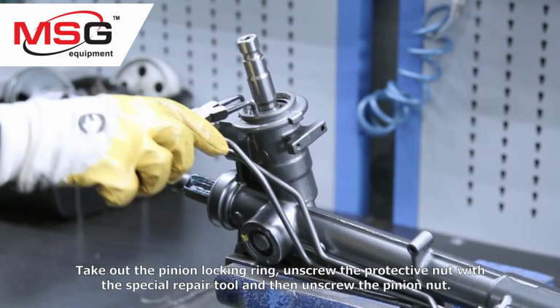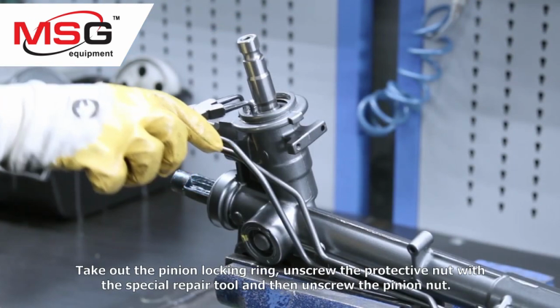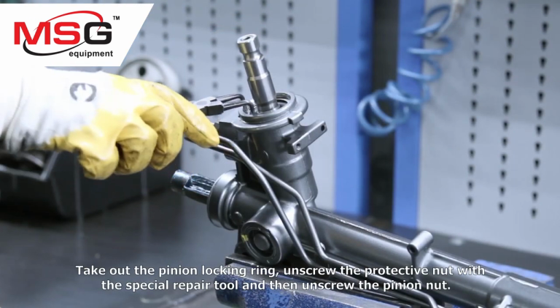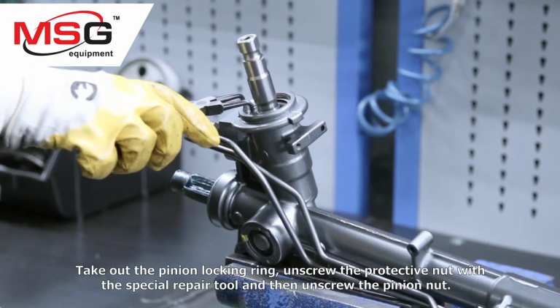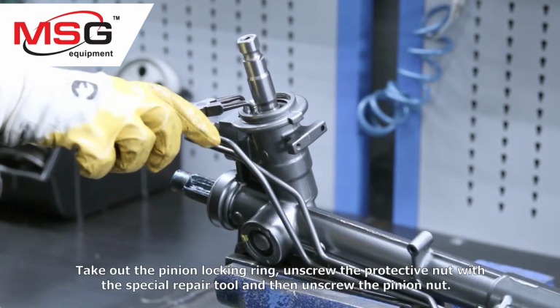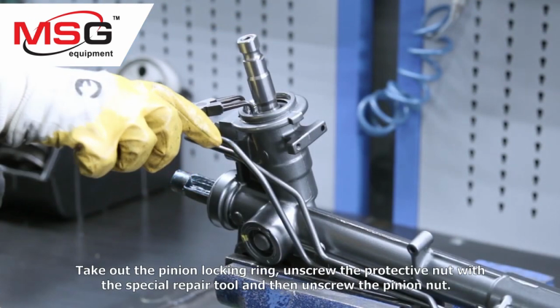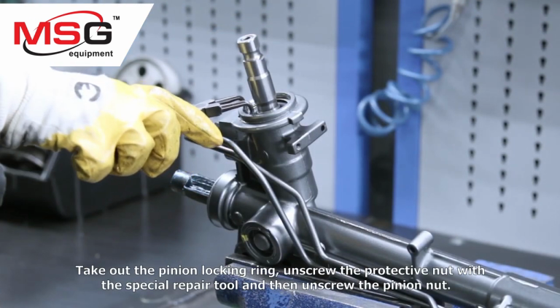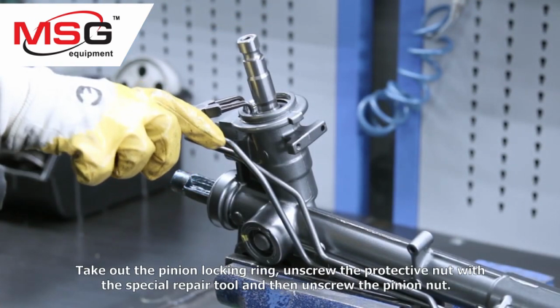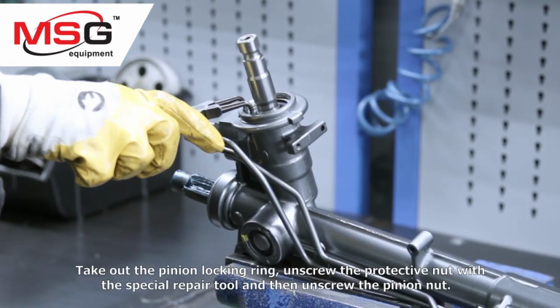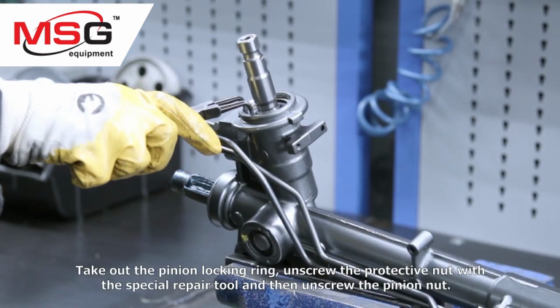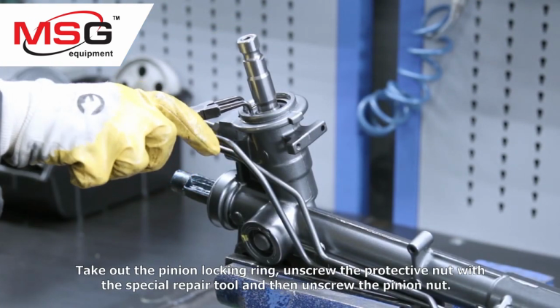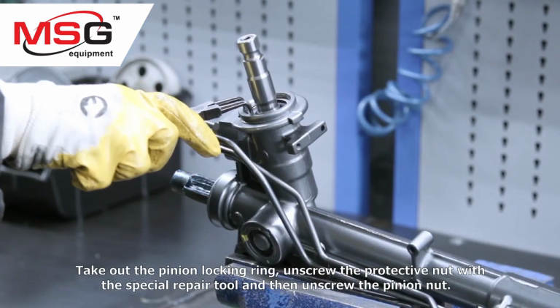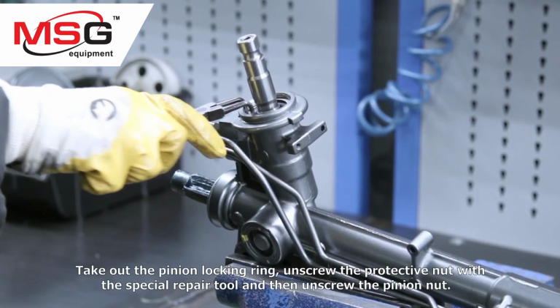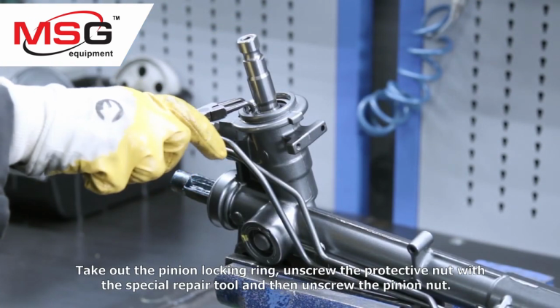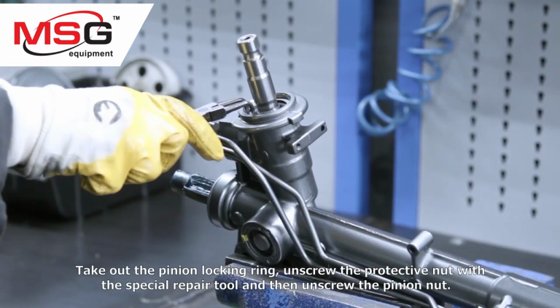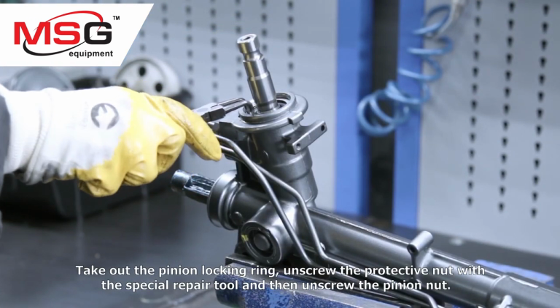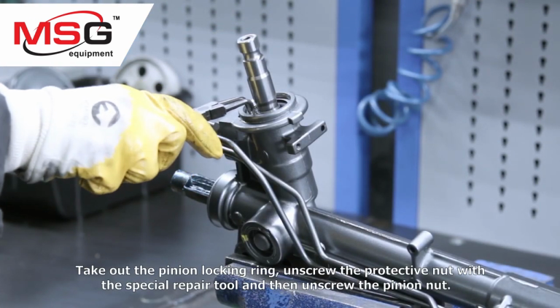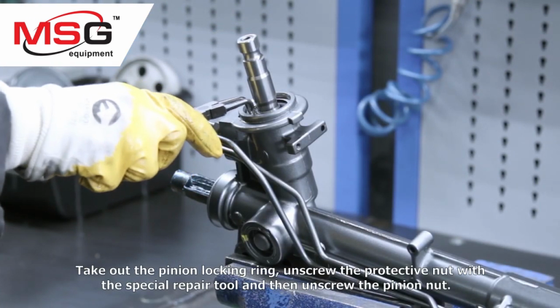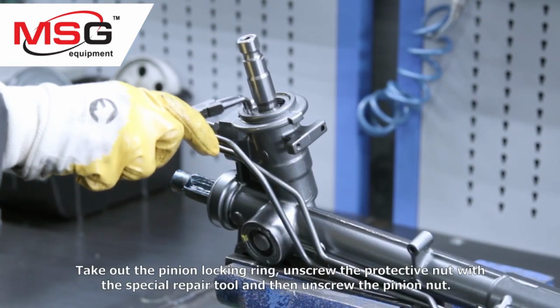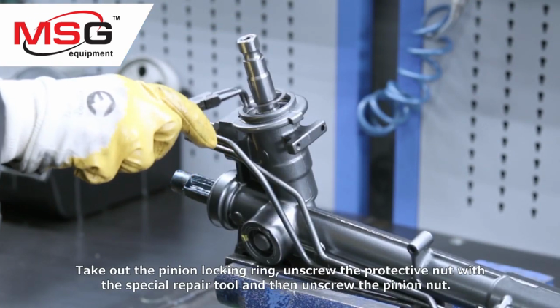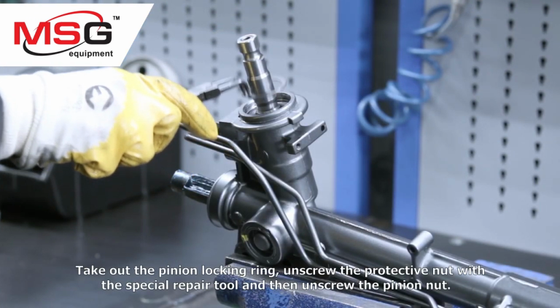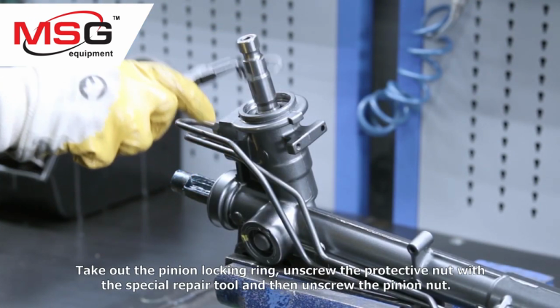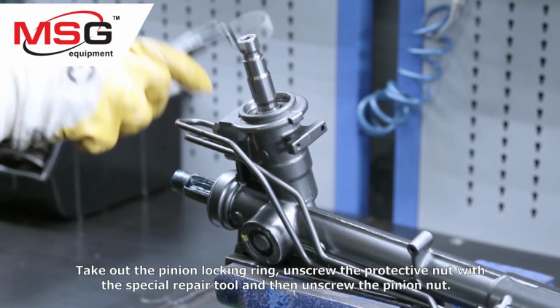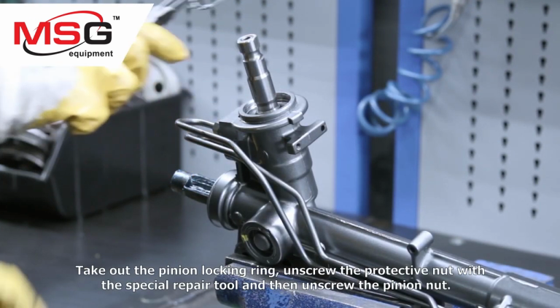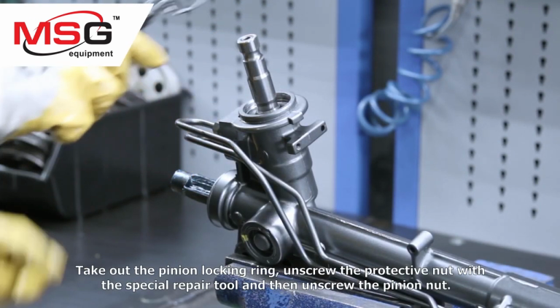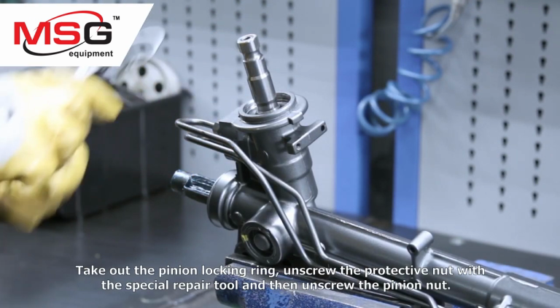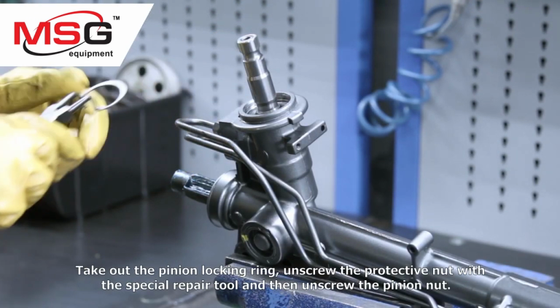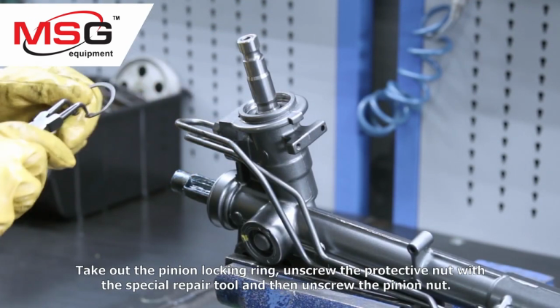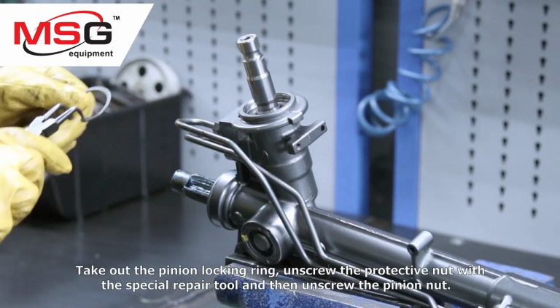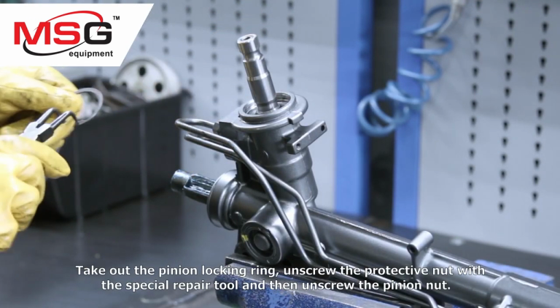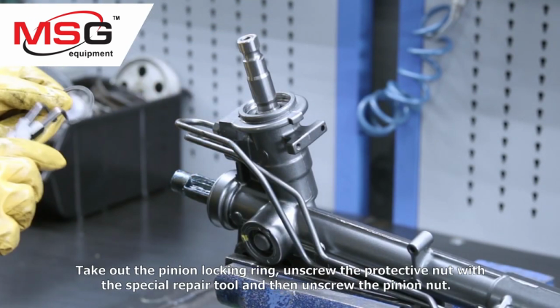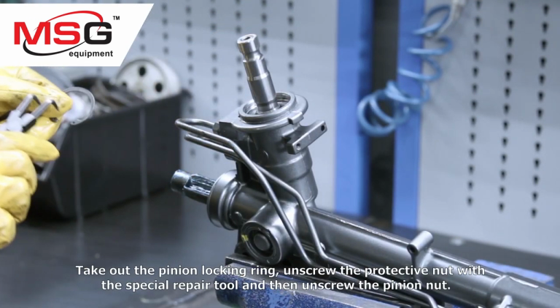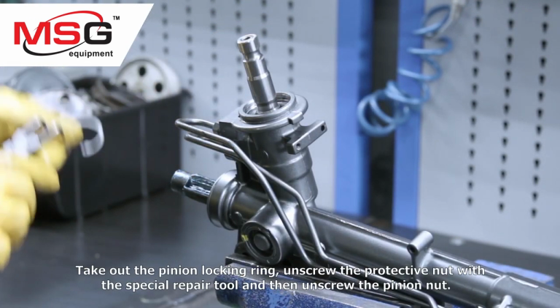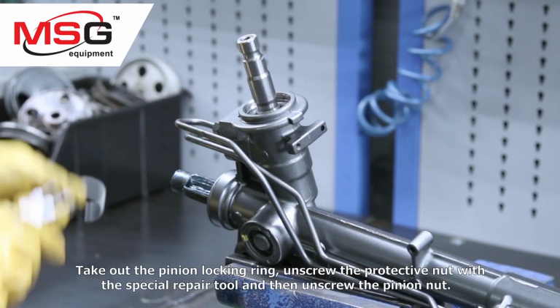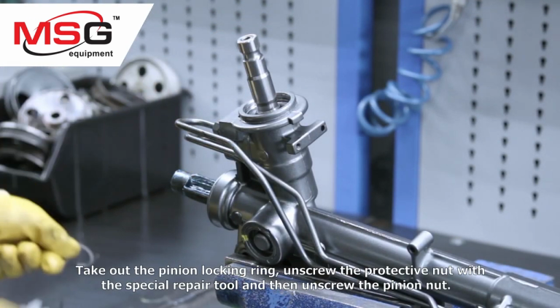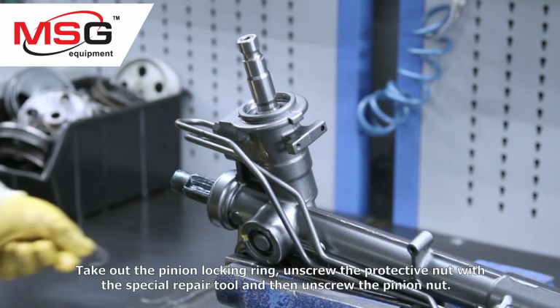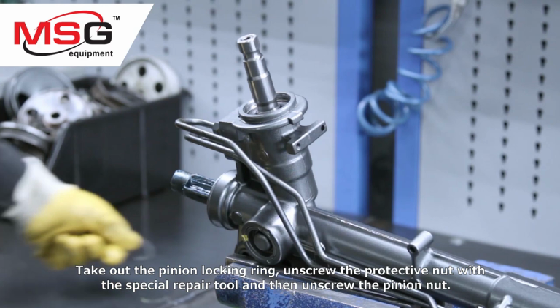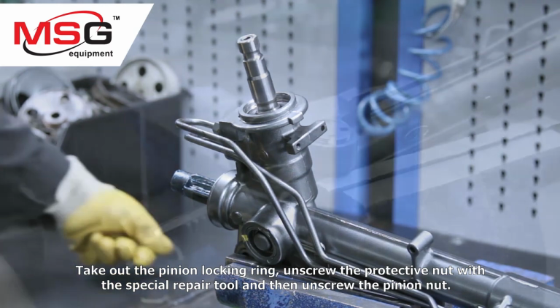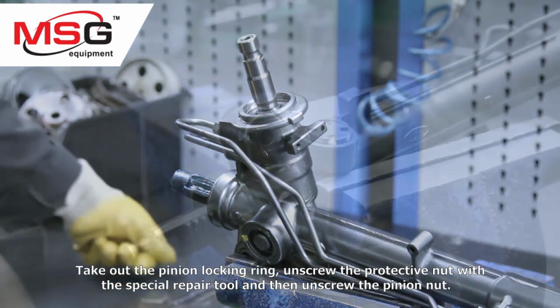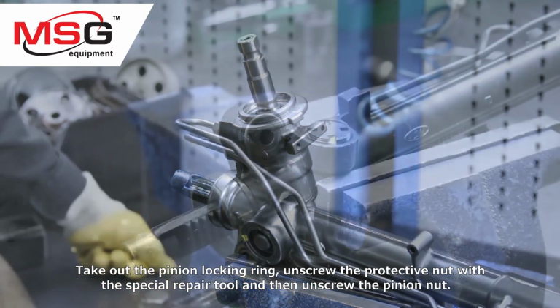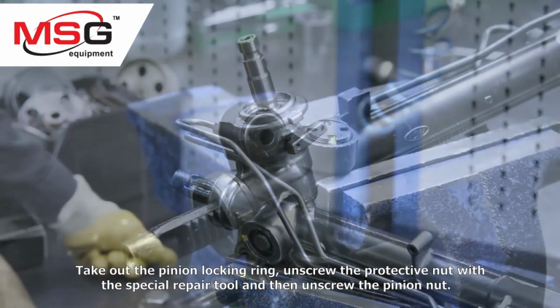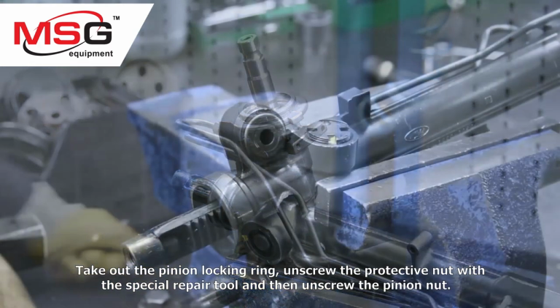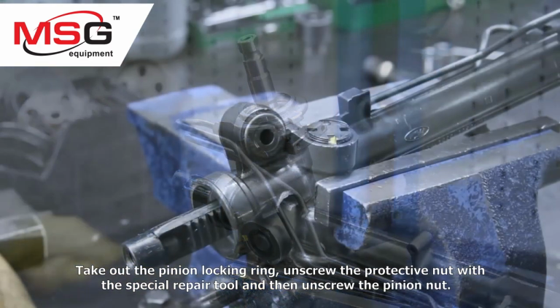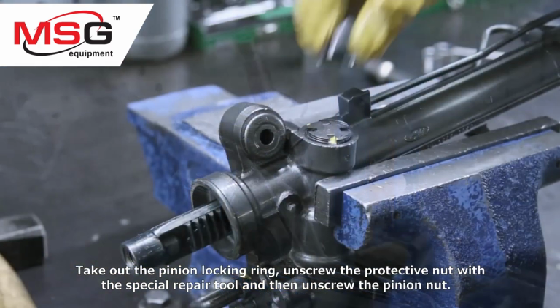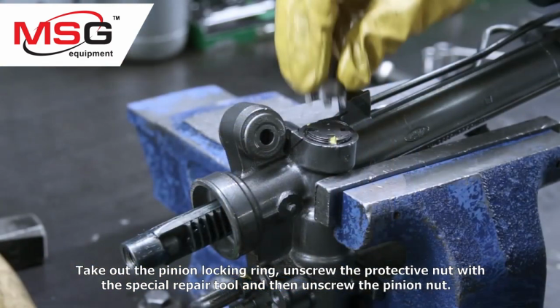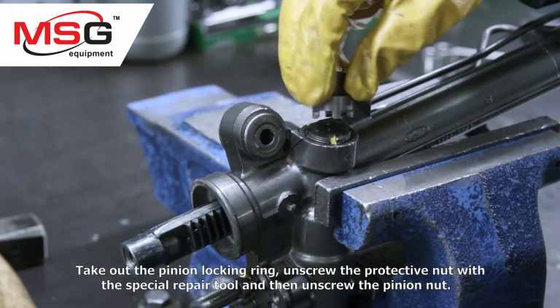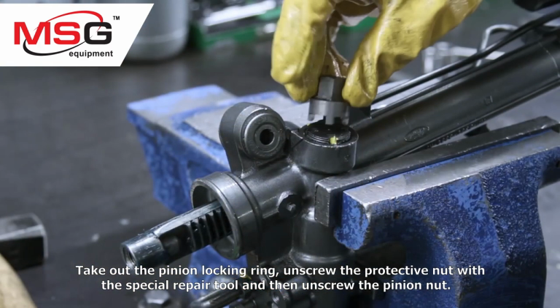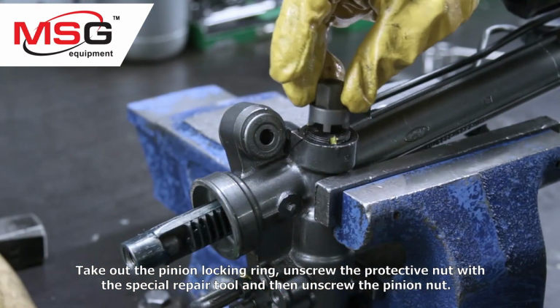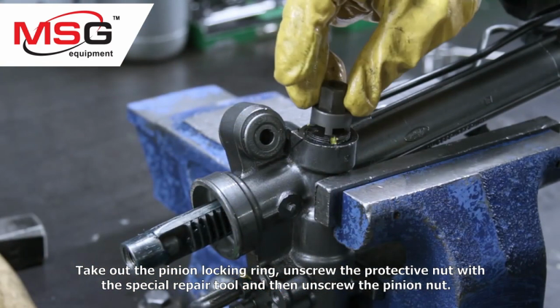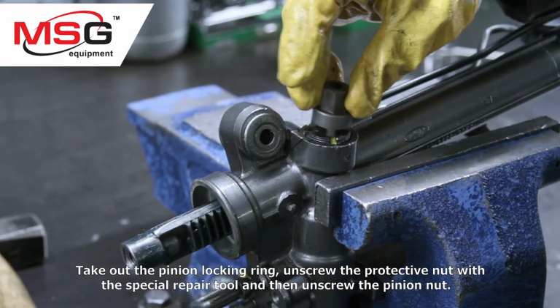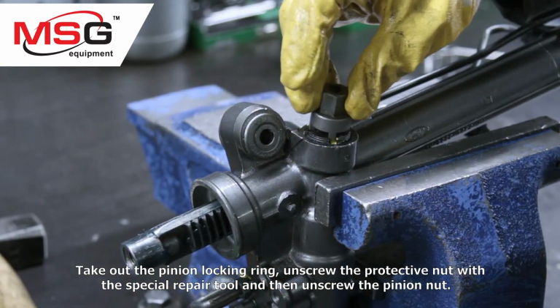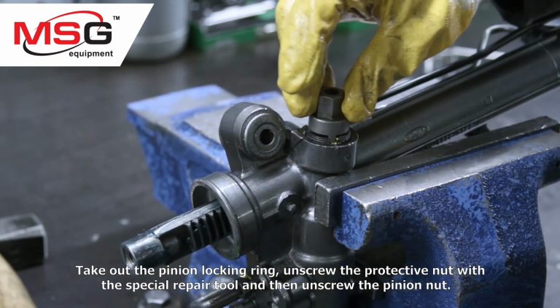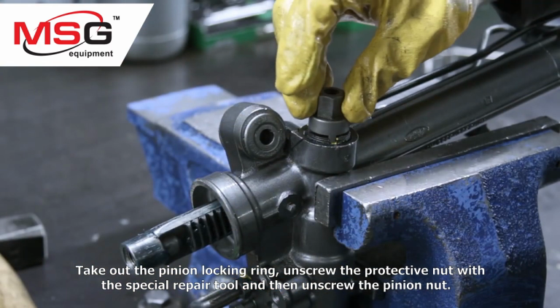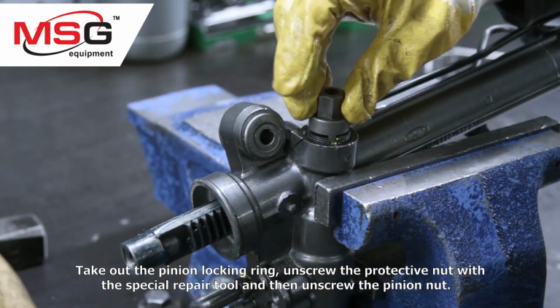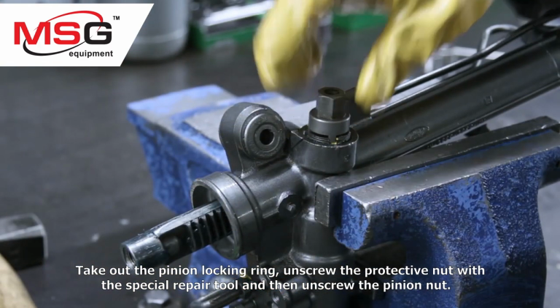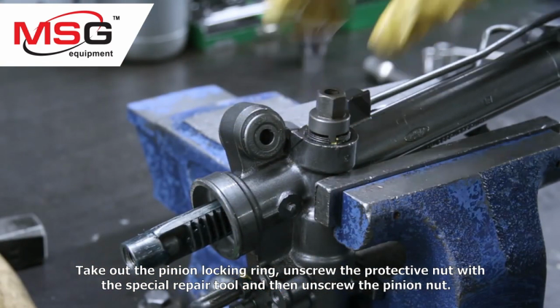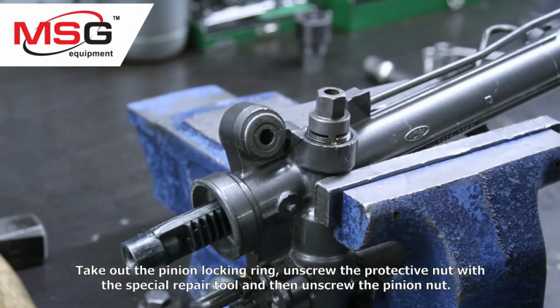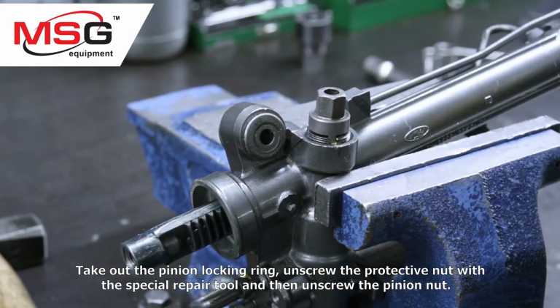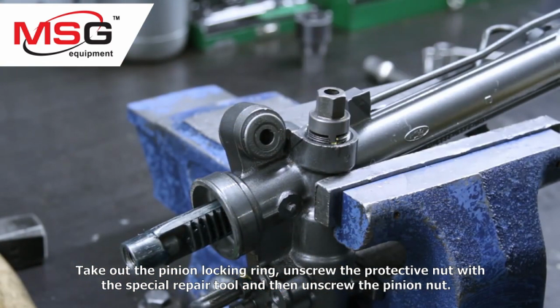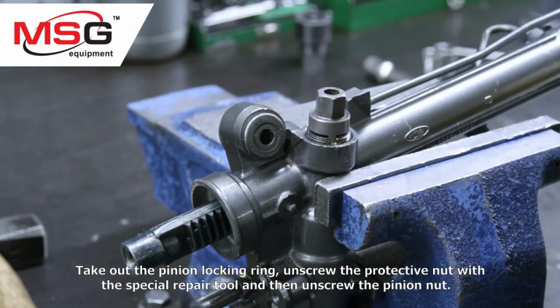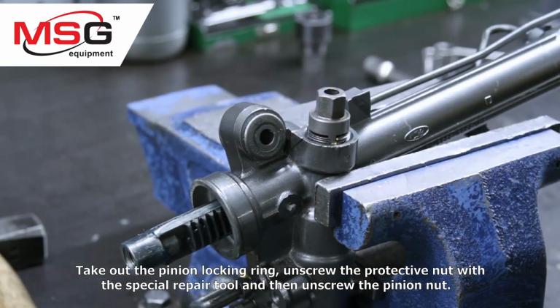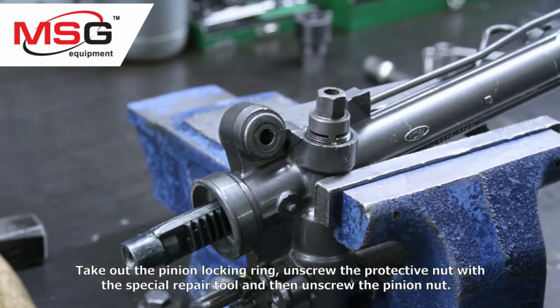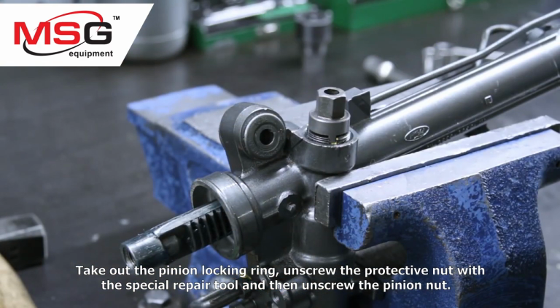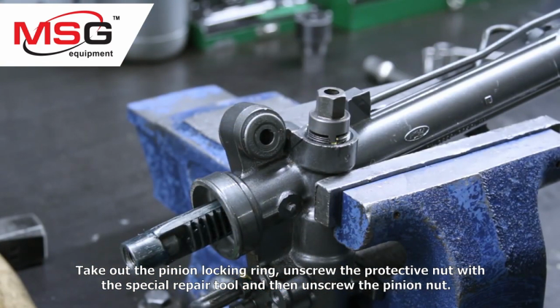Take out the pinion locking ring. Unscrew the protective nut with the special repair tool, and then unscrew the pinion nut.